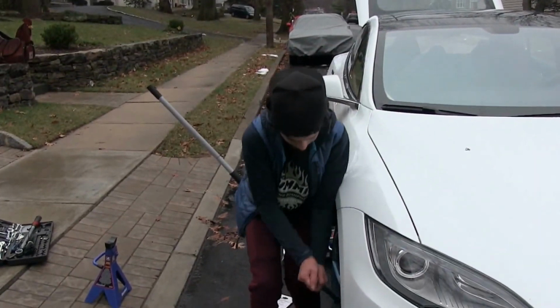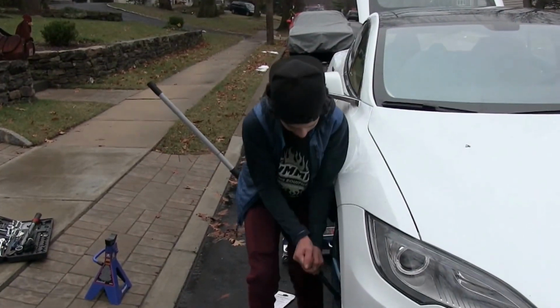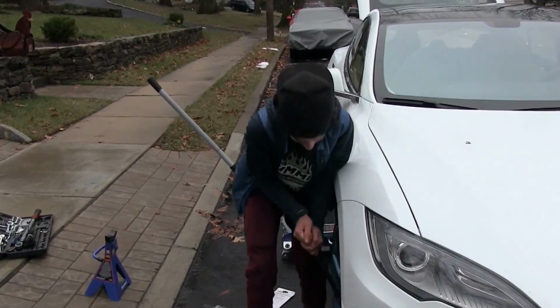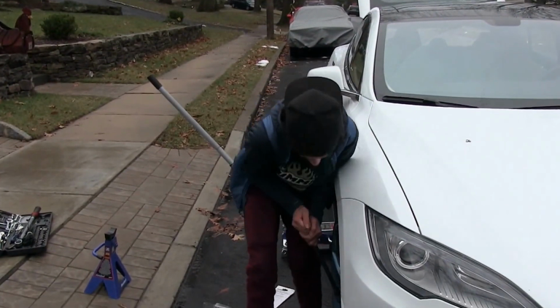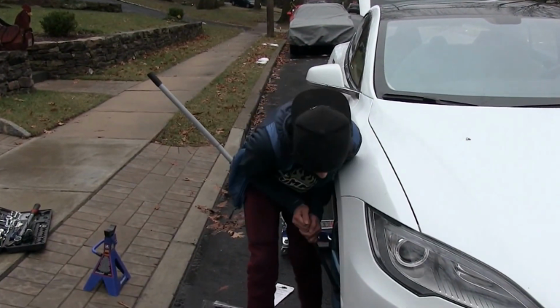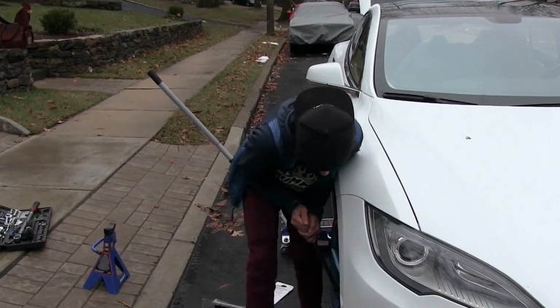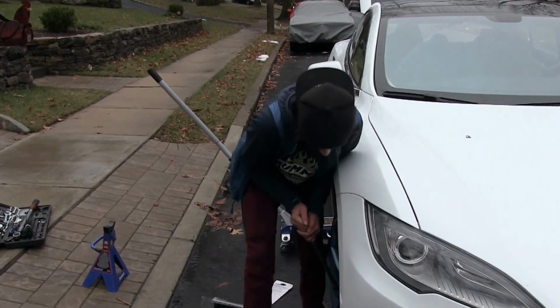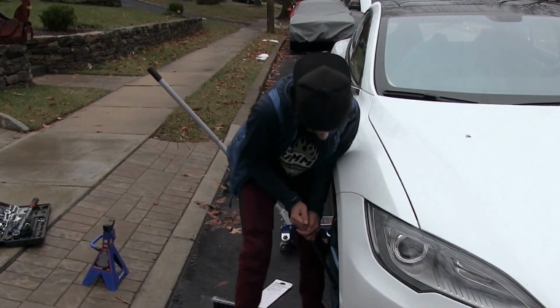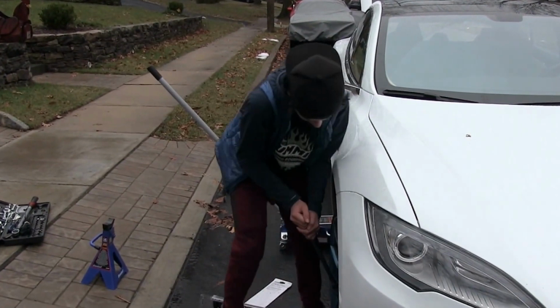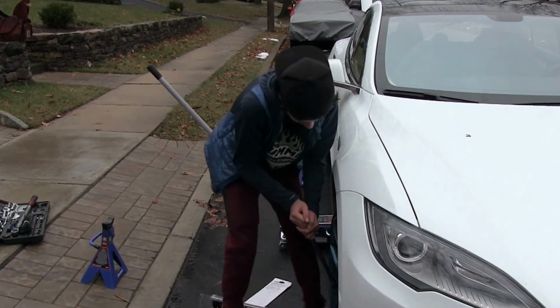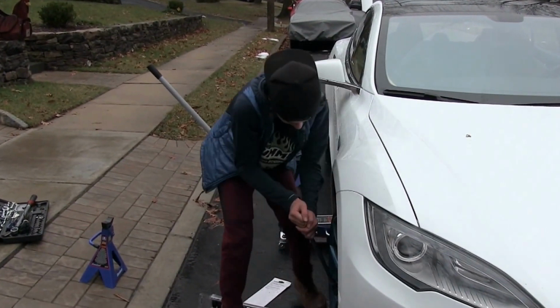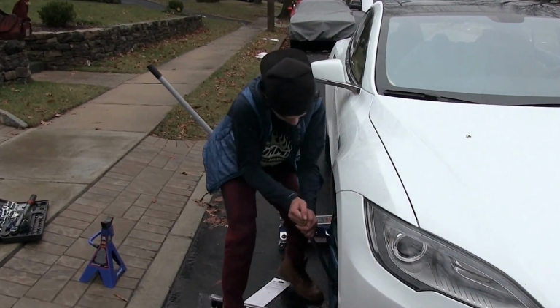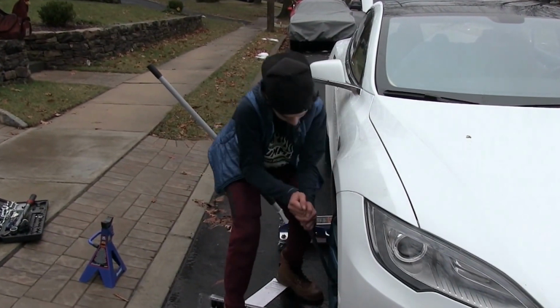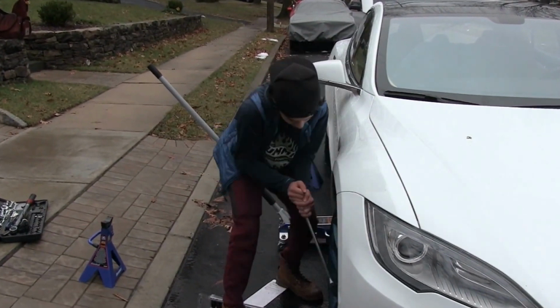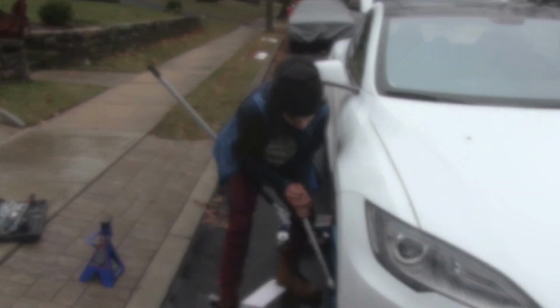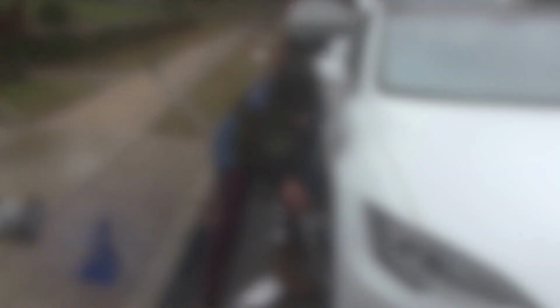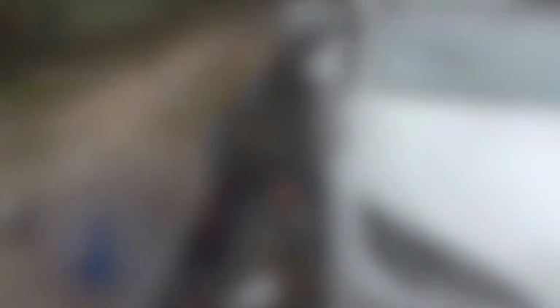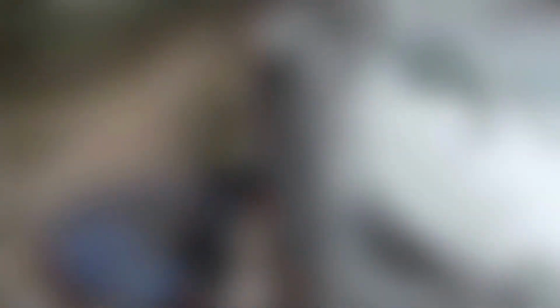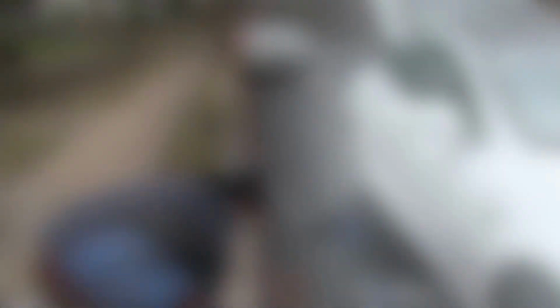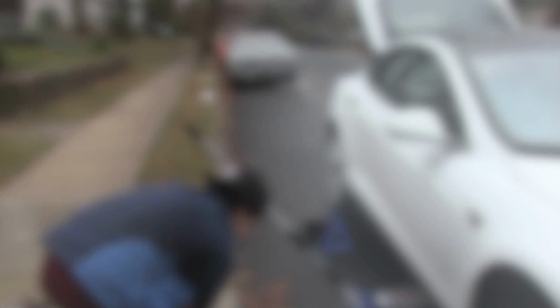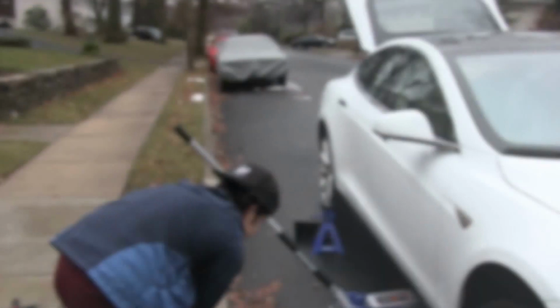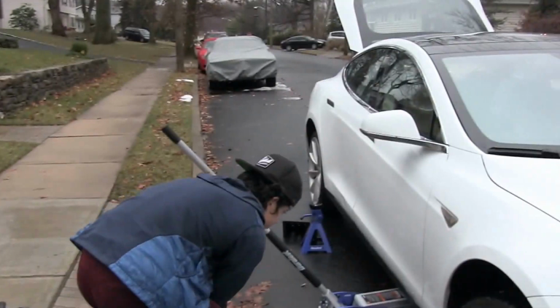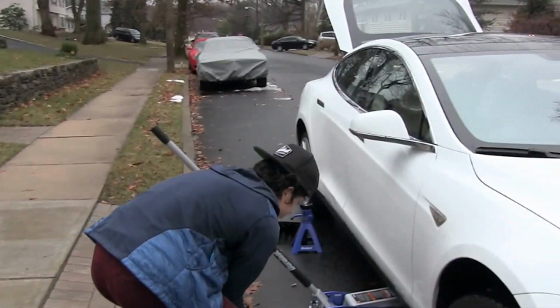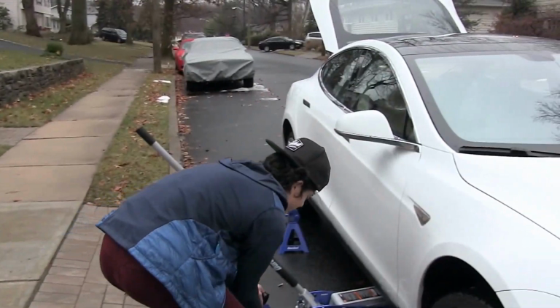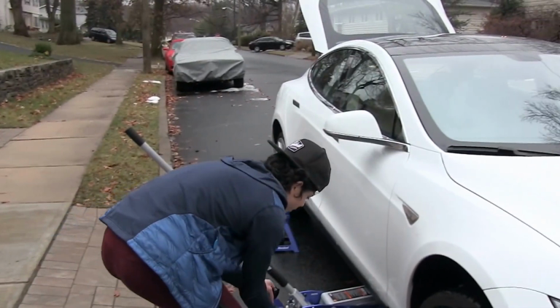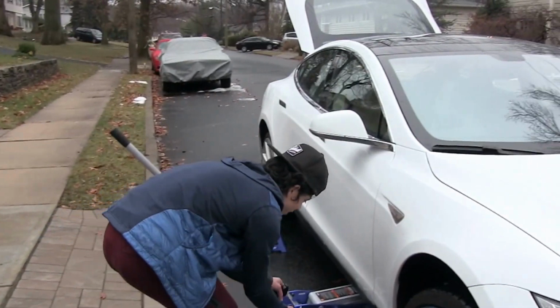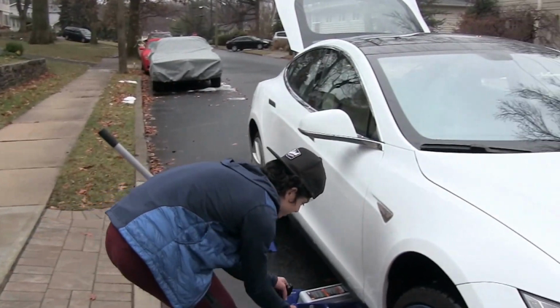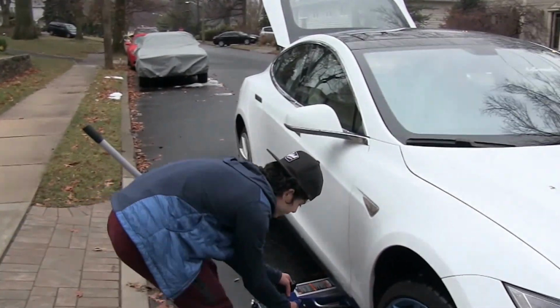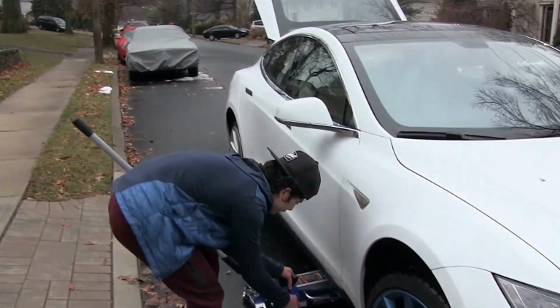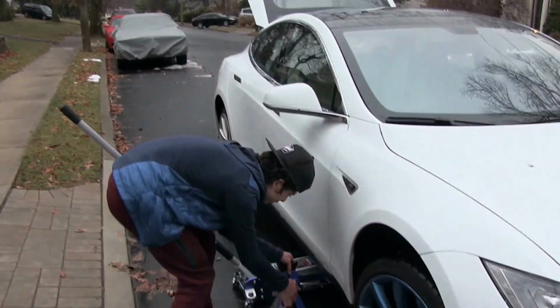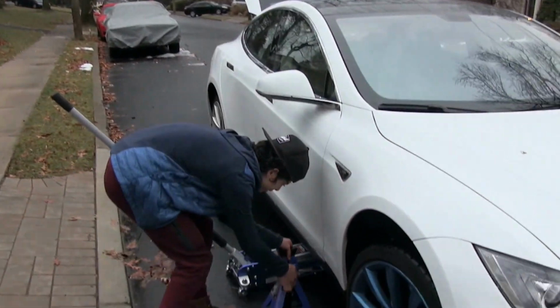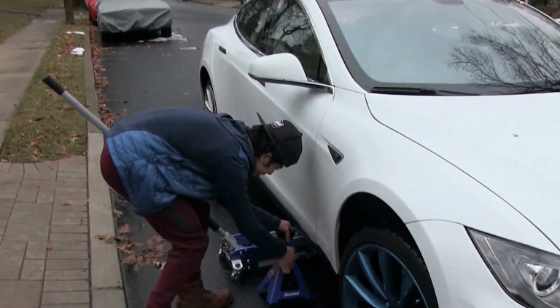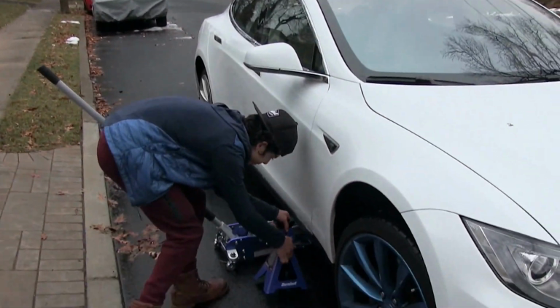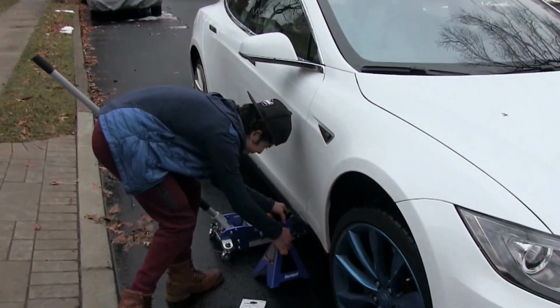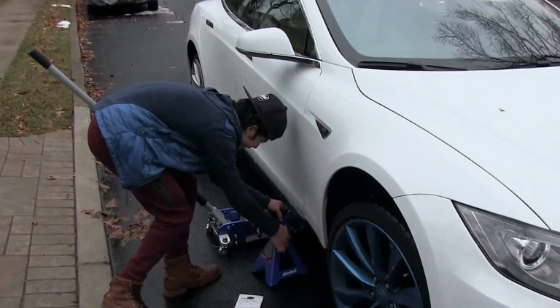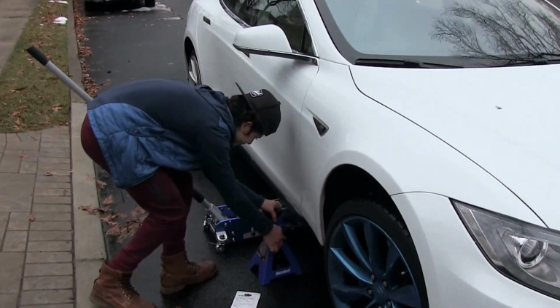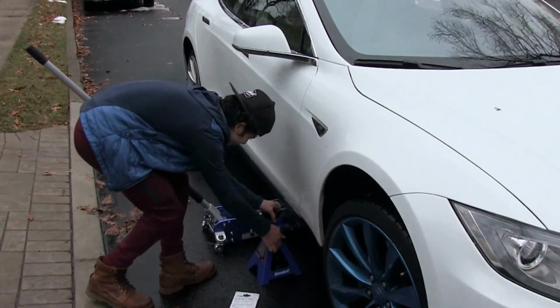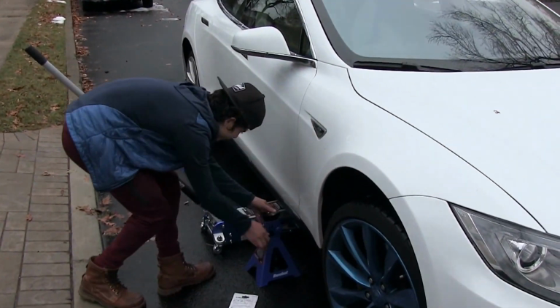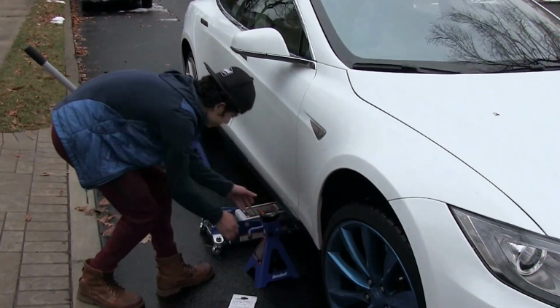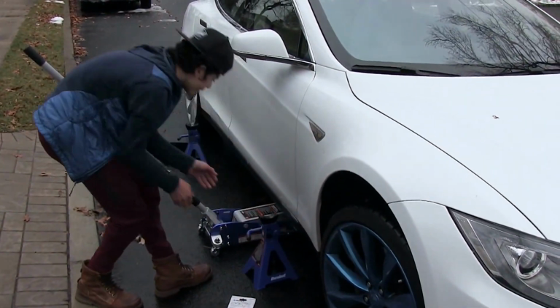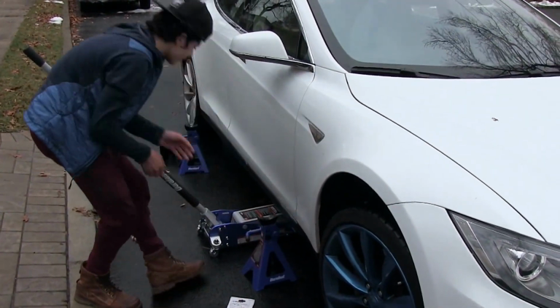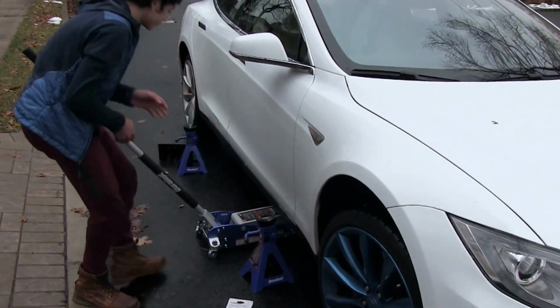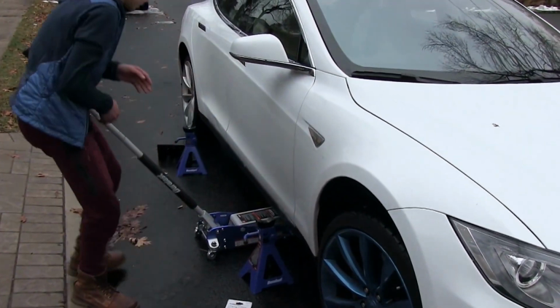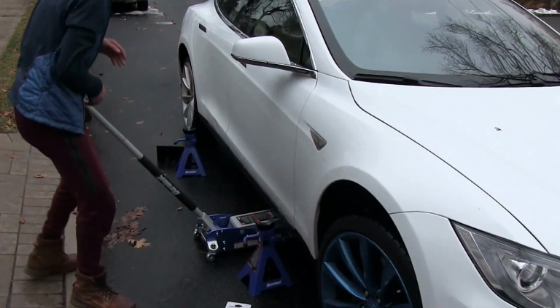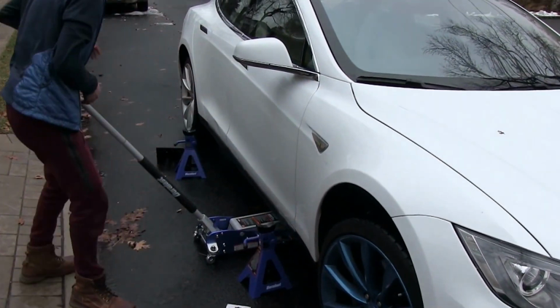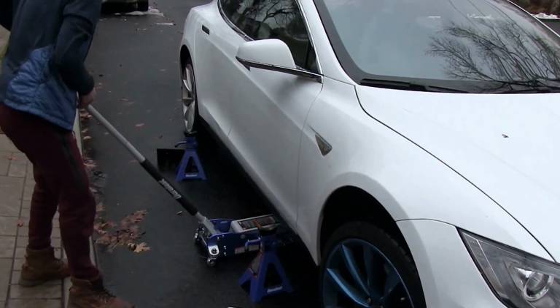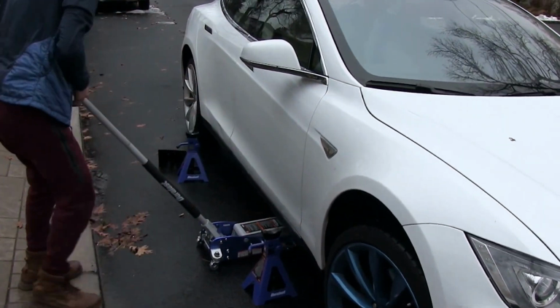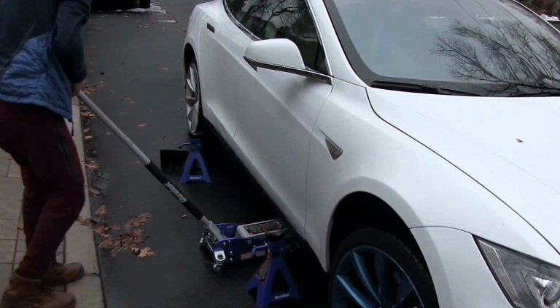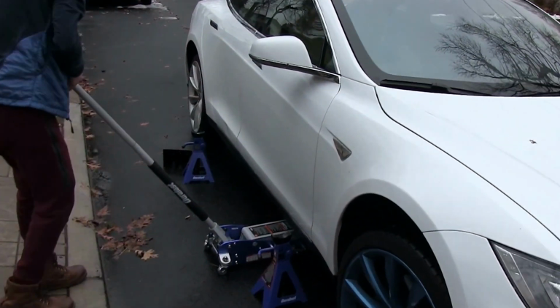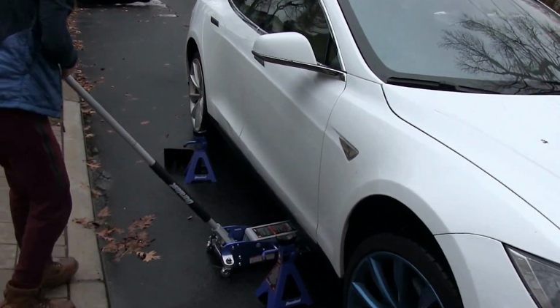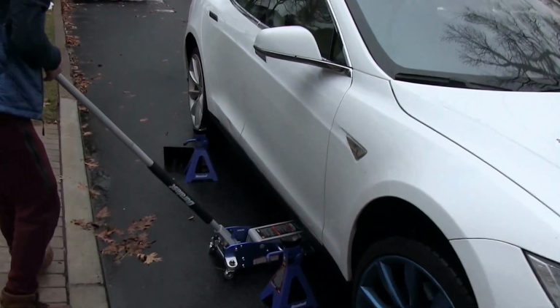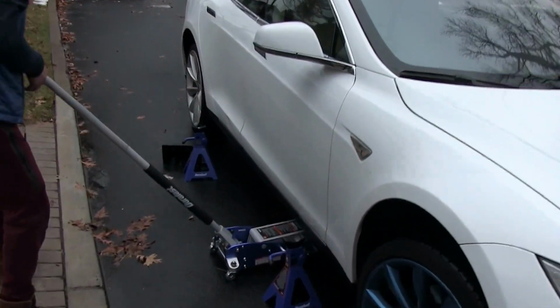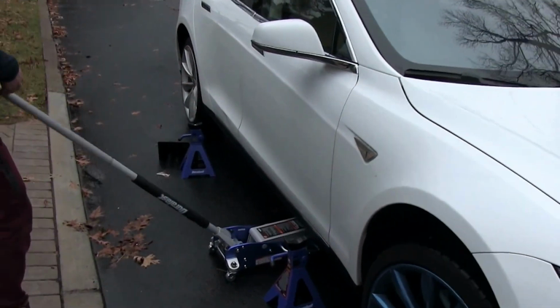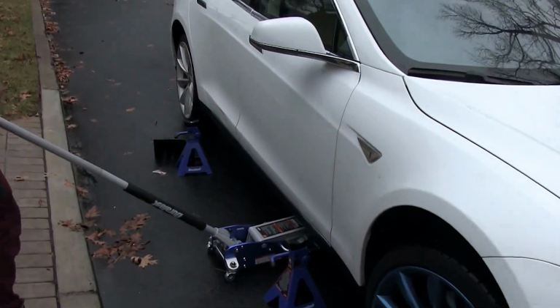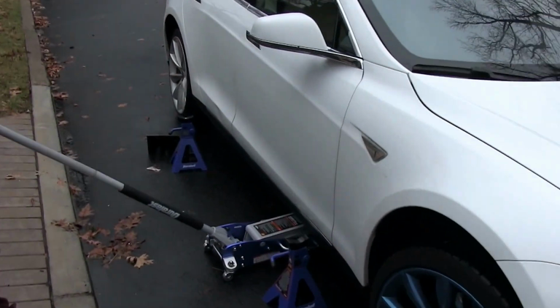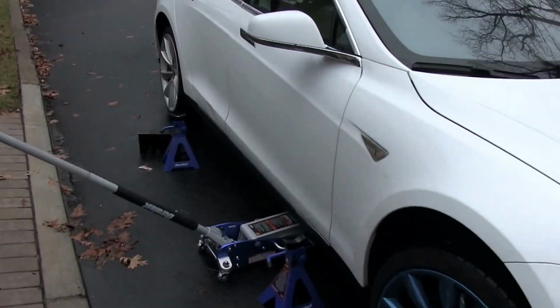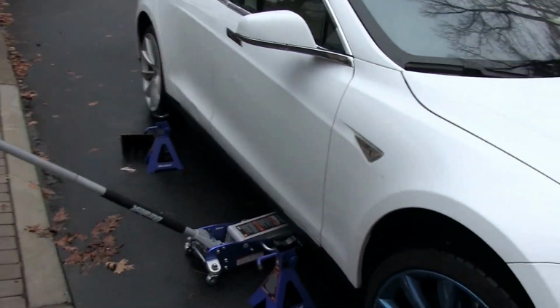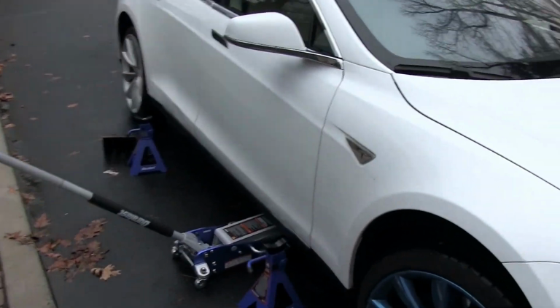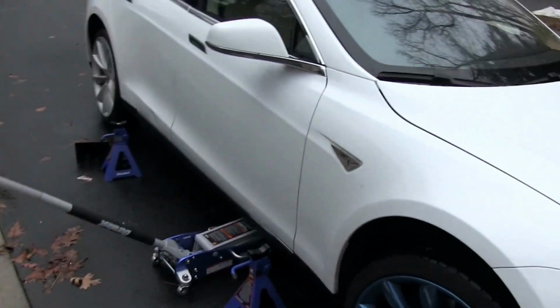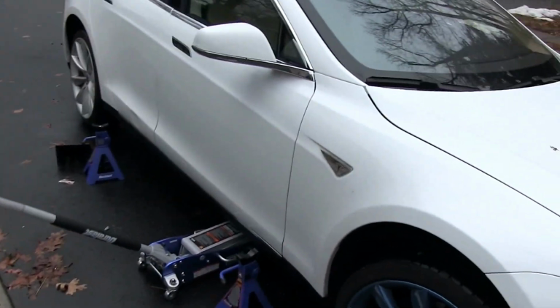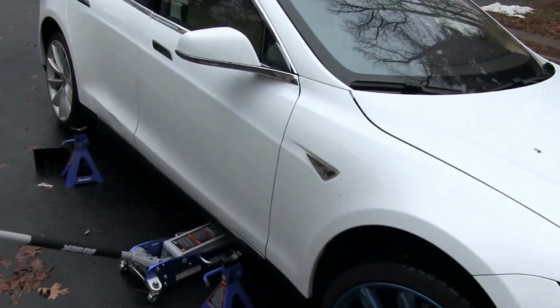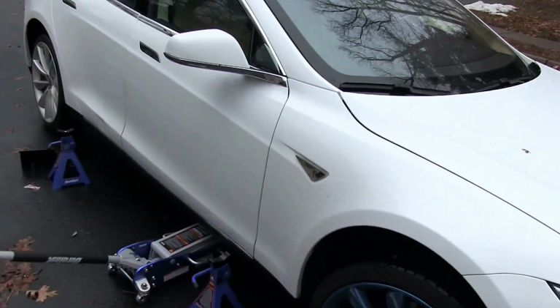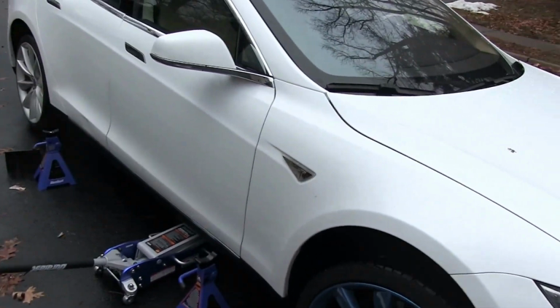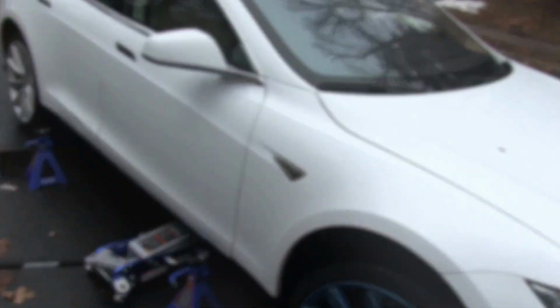And just break that last one loose. Get everything in place again and just drag this jack back up.